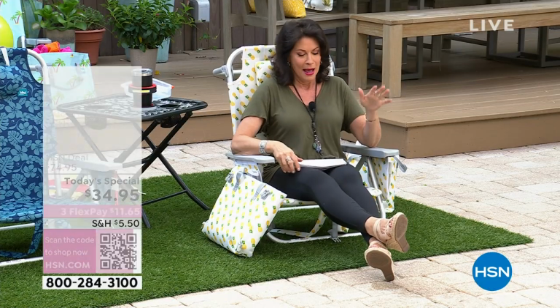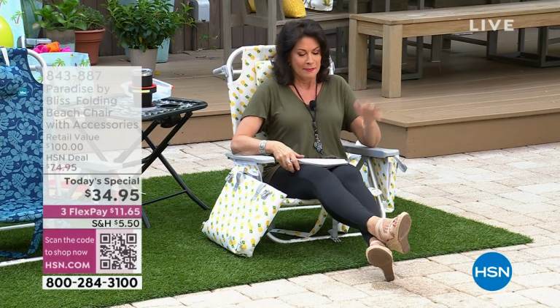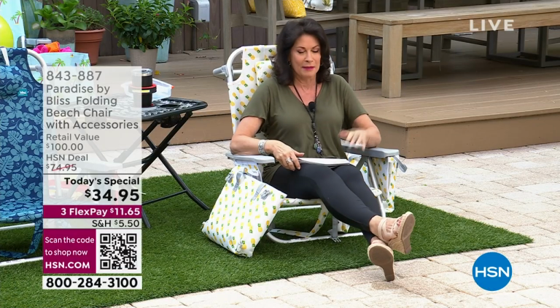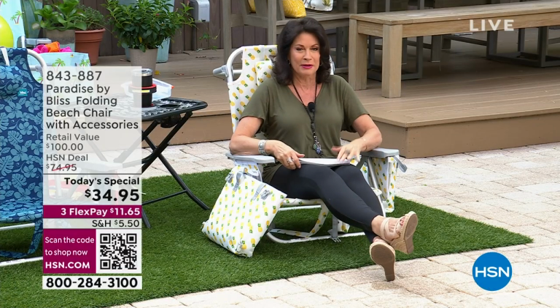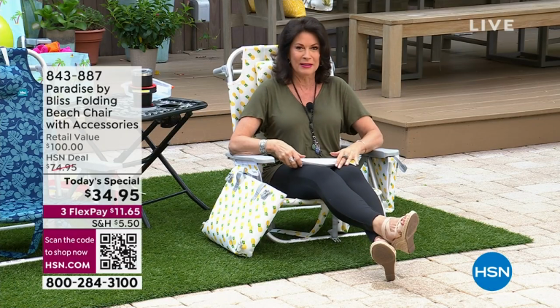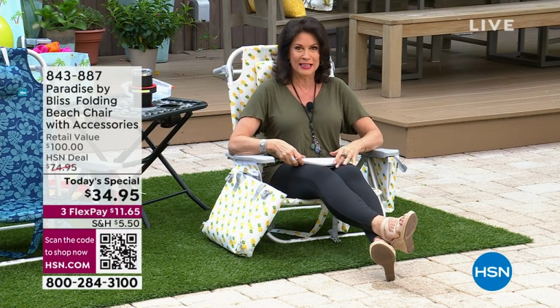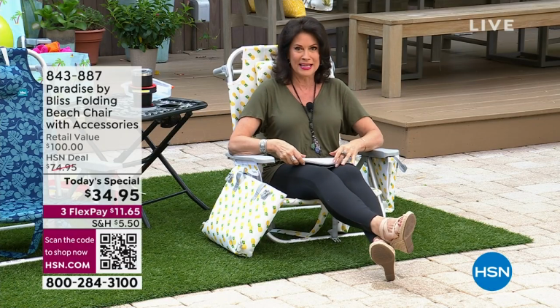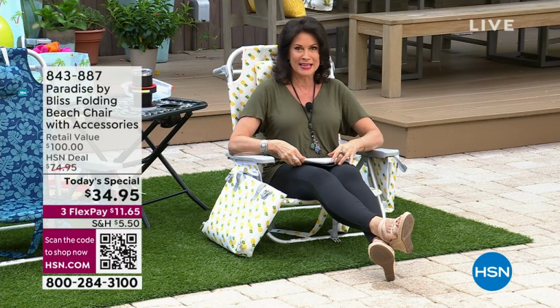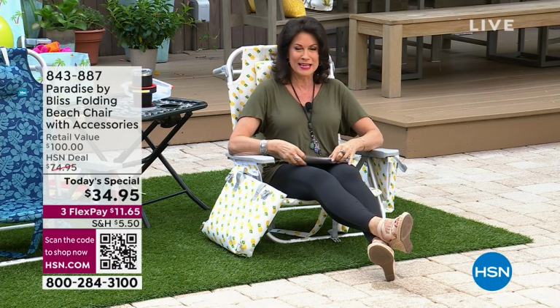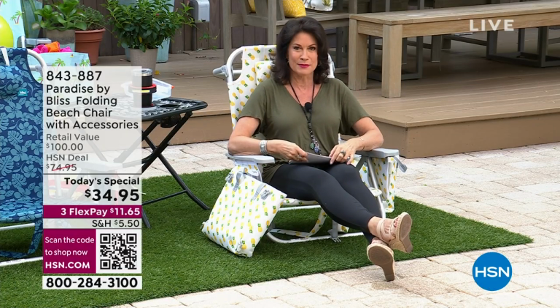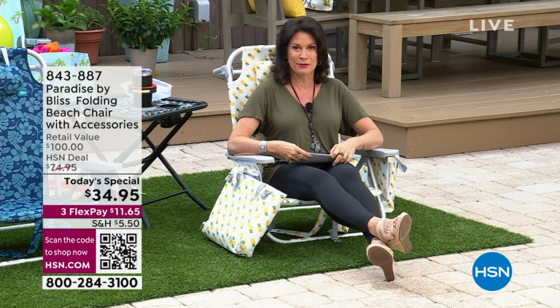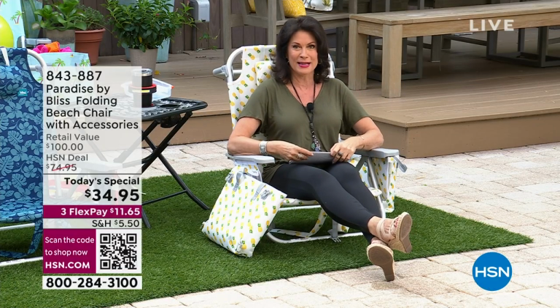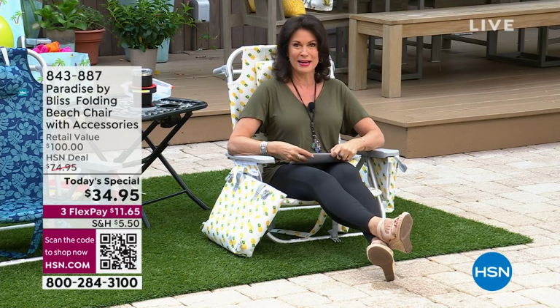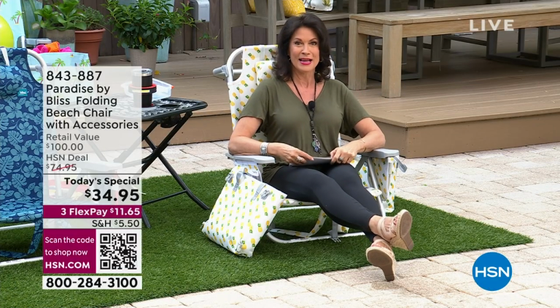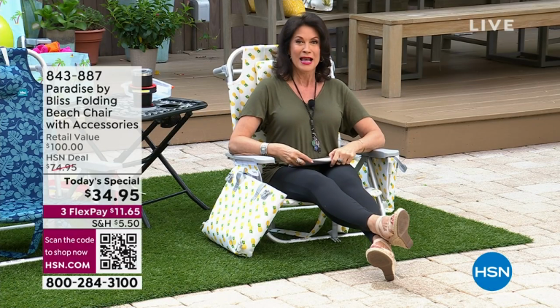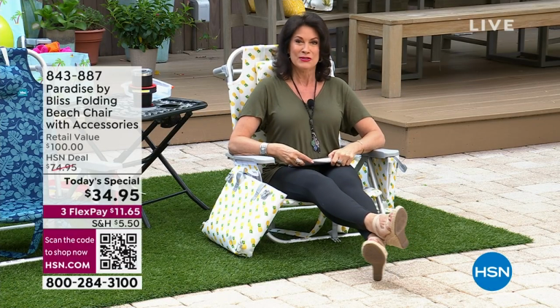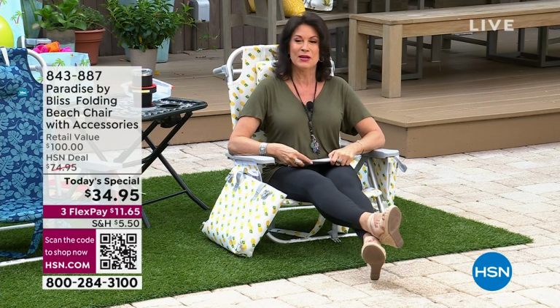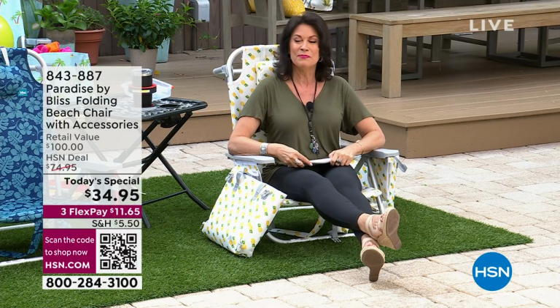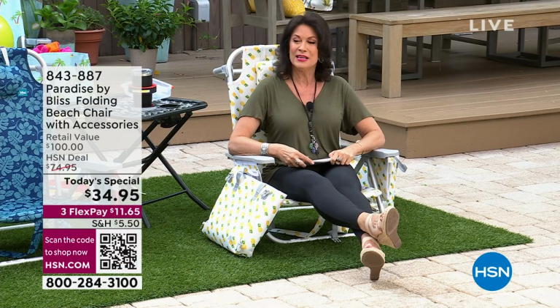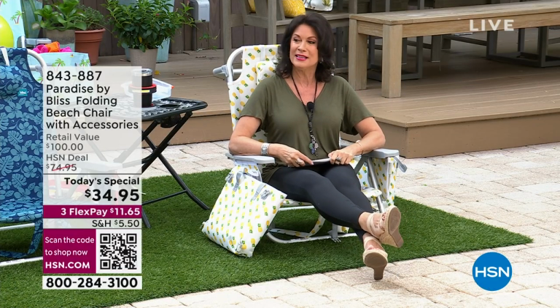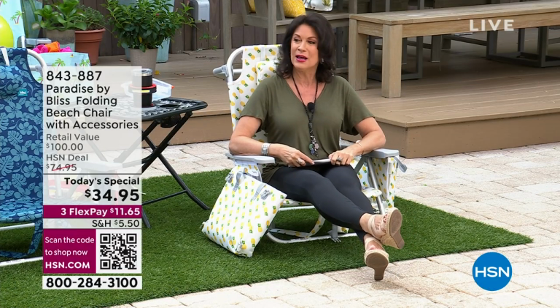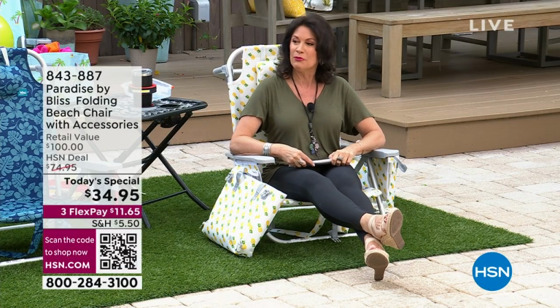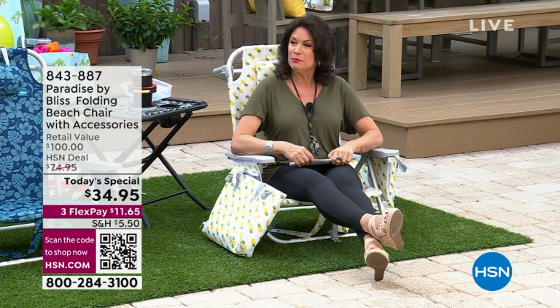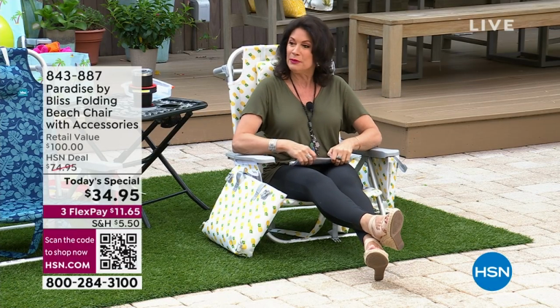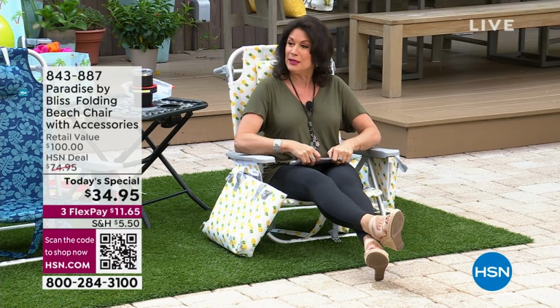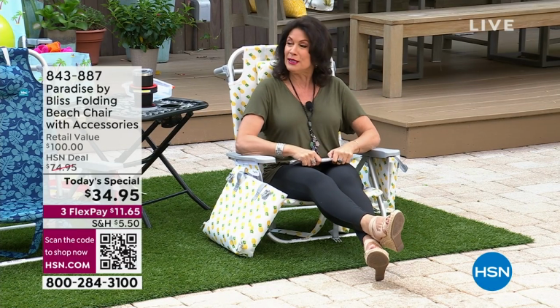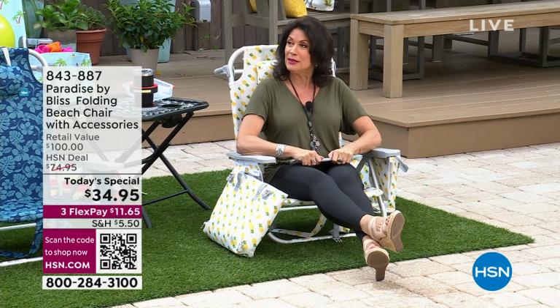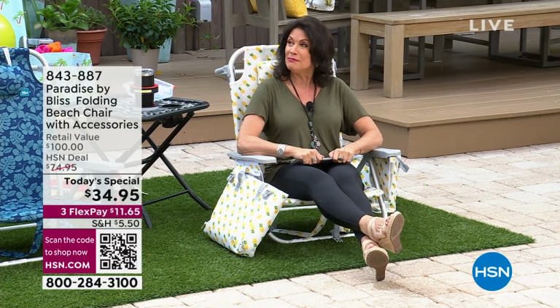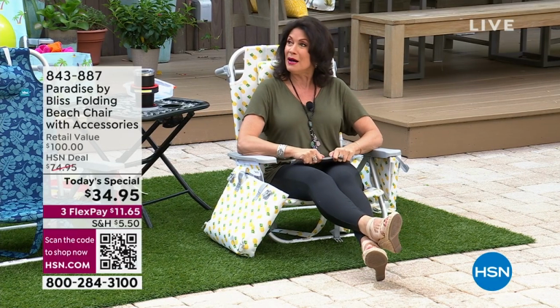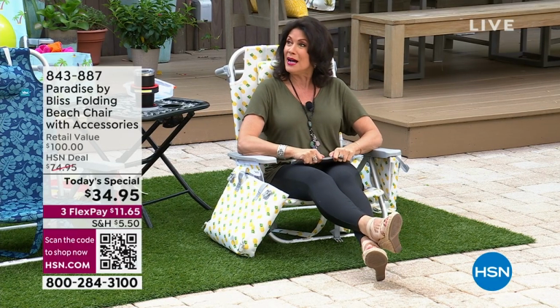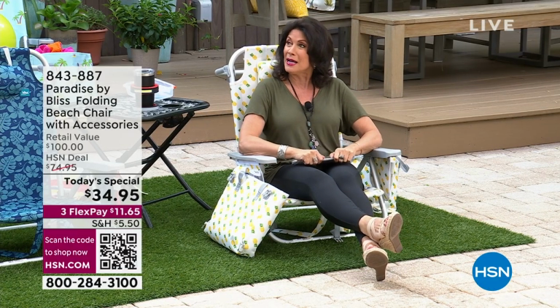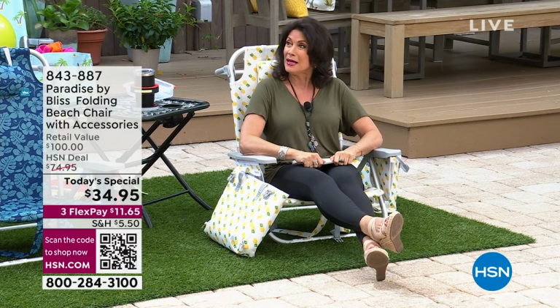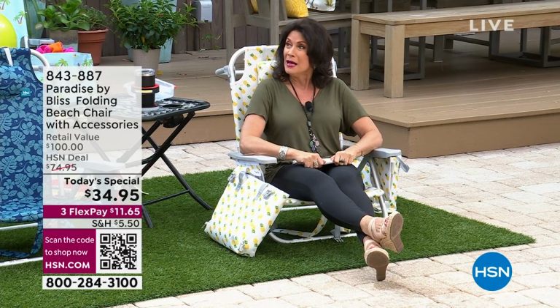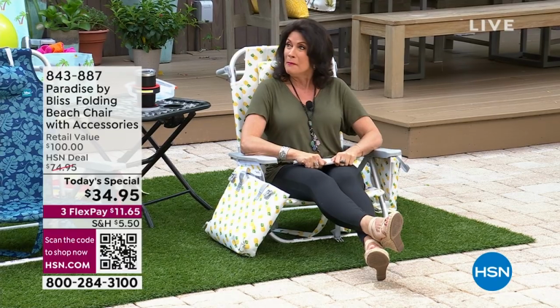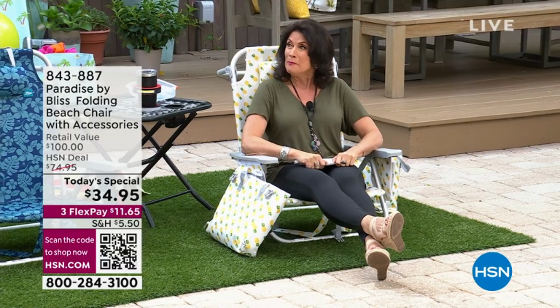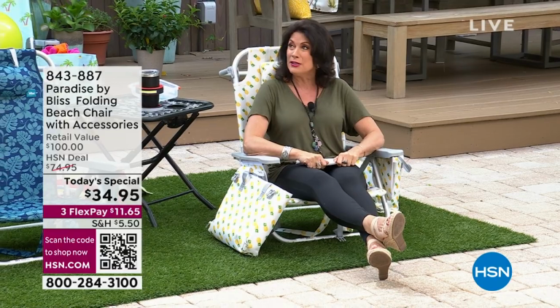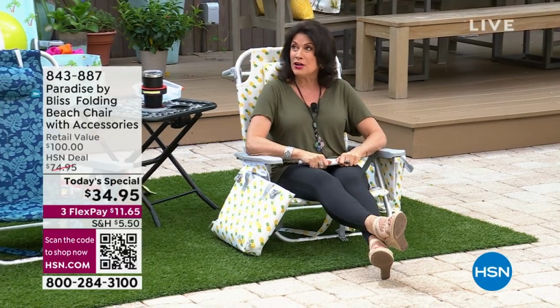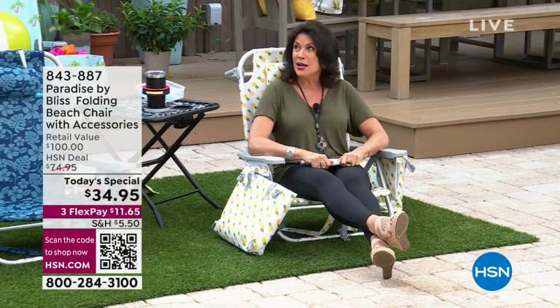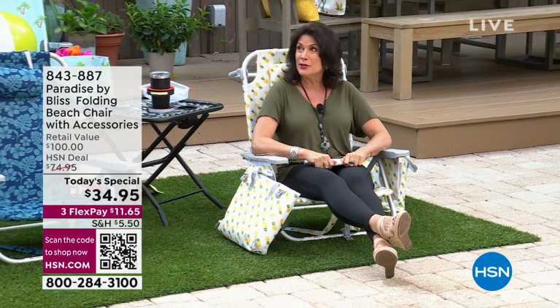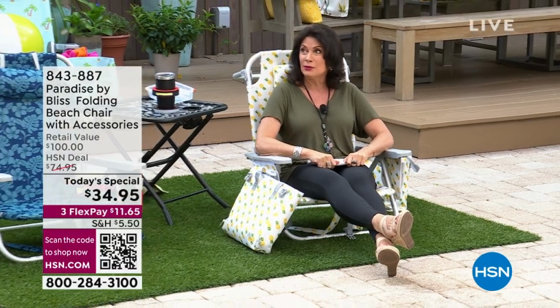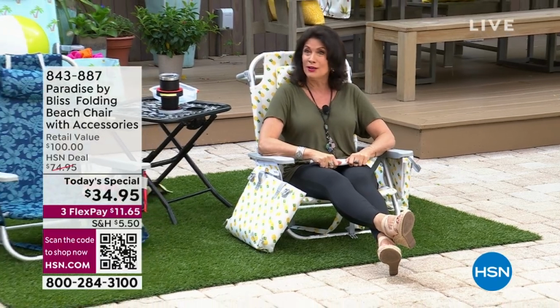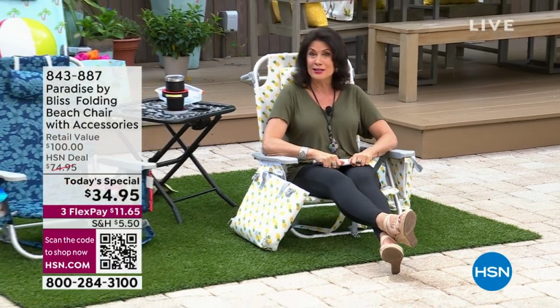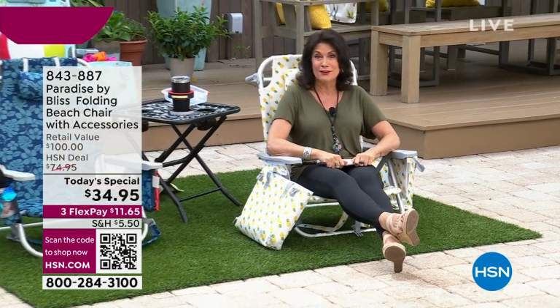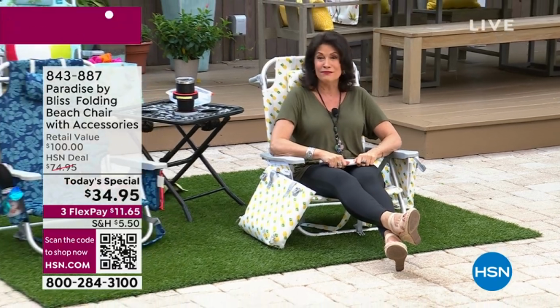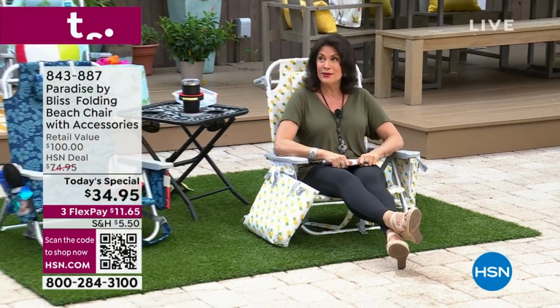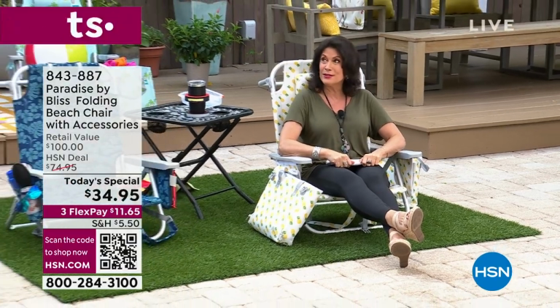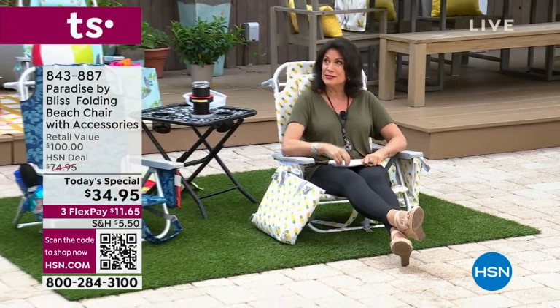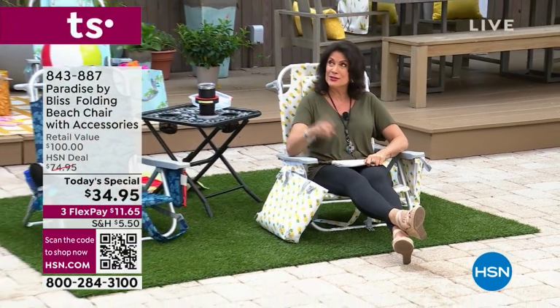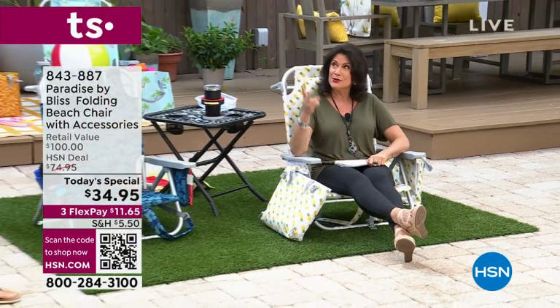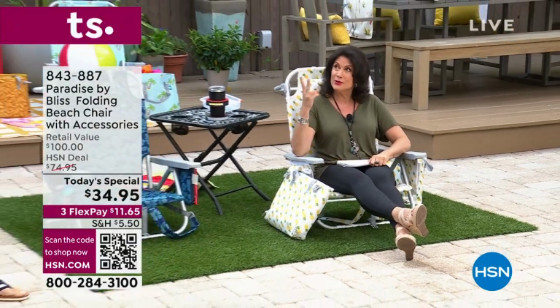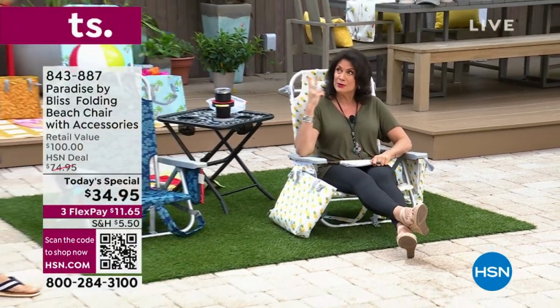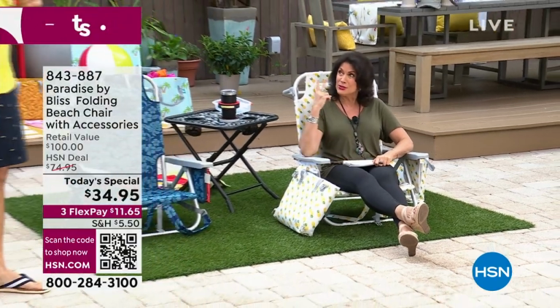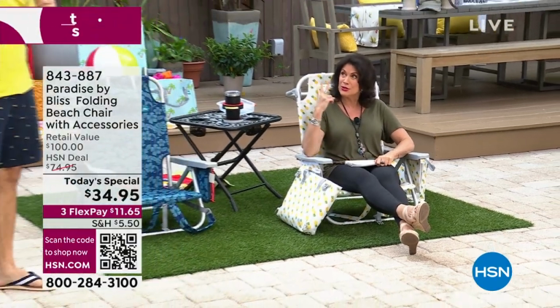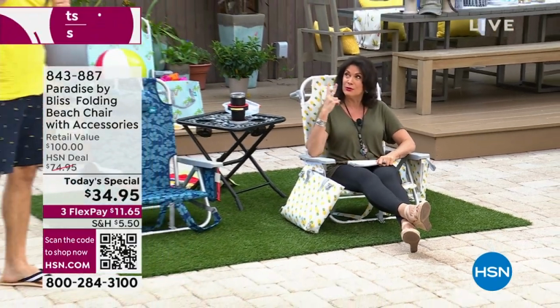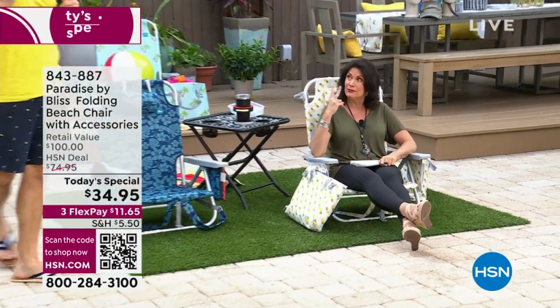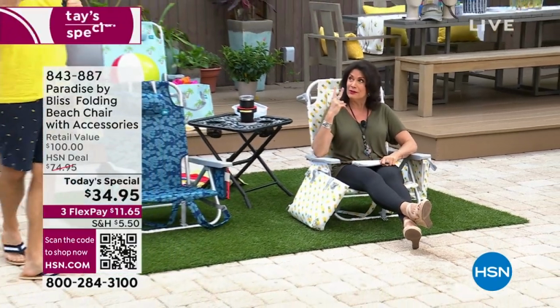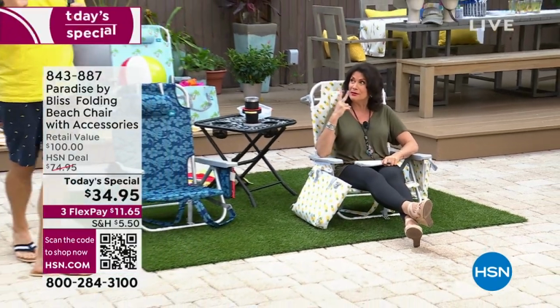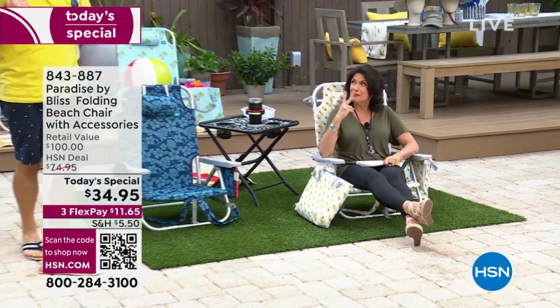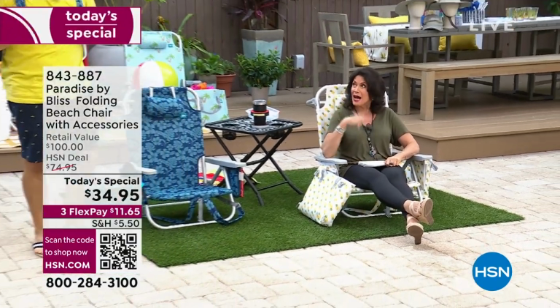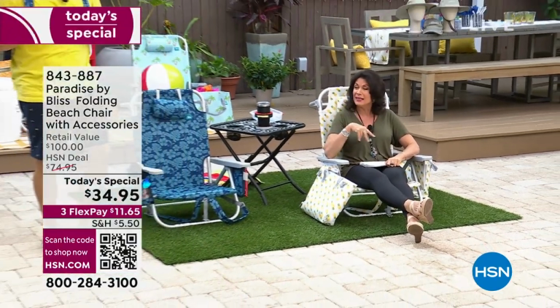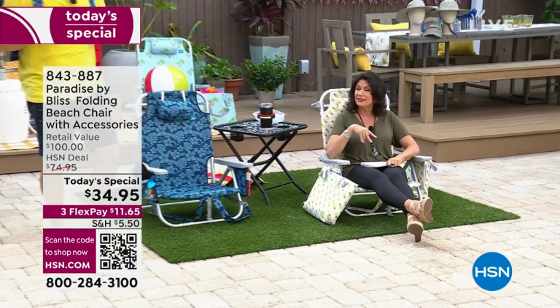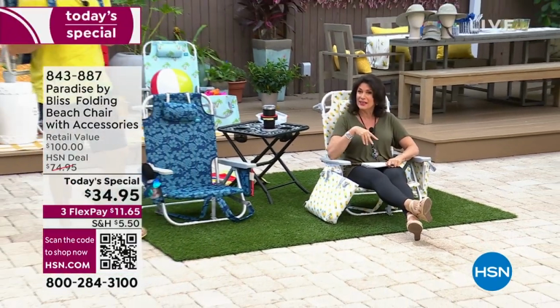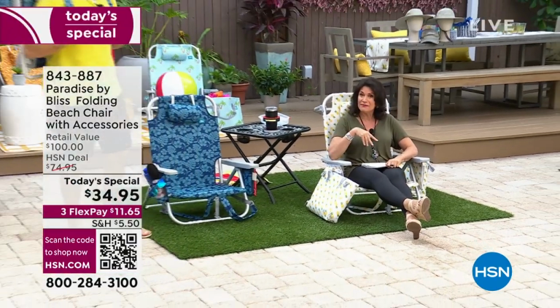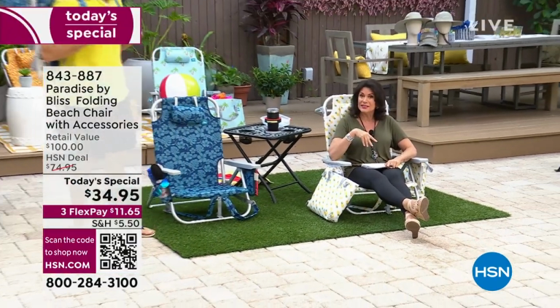Bobby Milliken is bringing something that will be in my beach condo closet very soon — two of them. I love this.